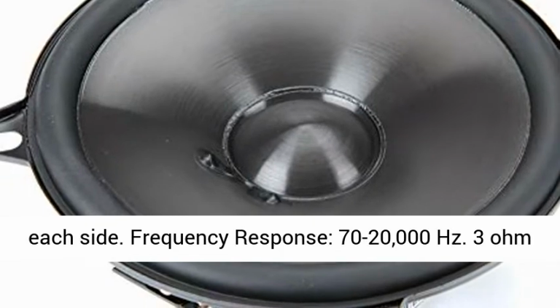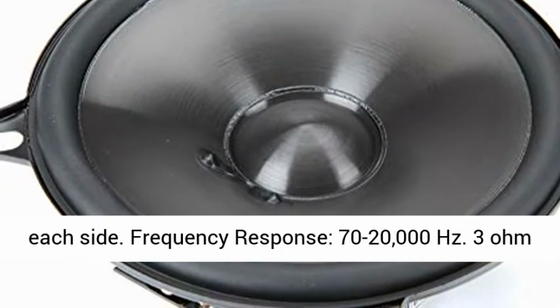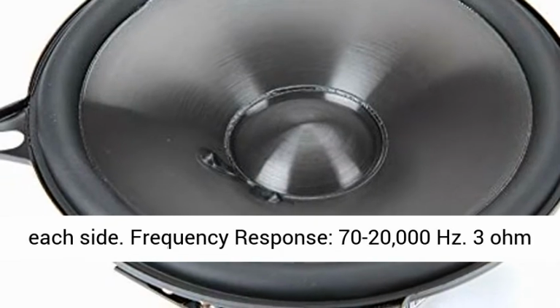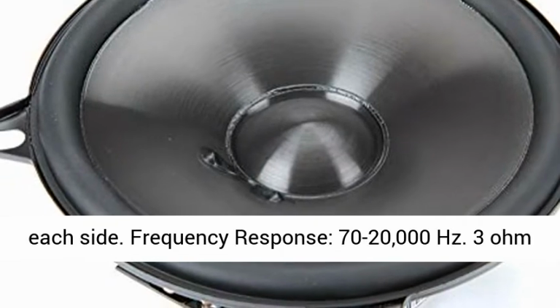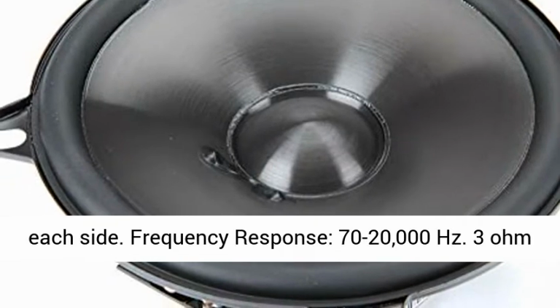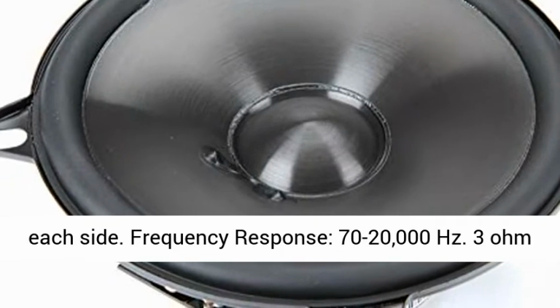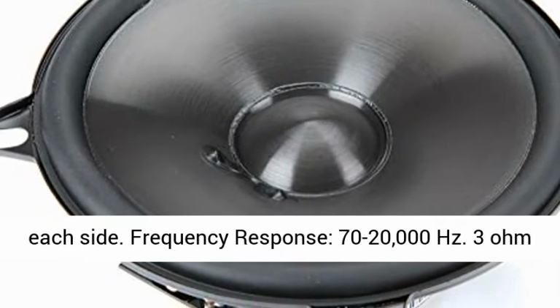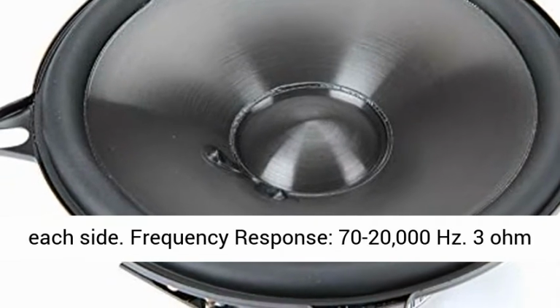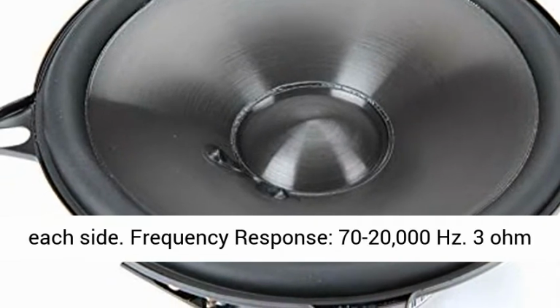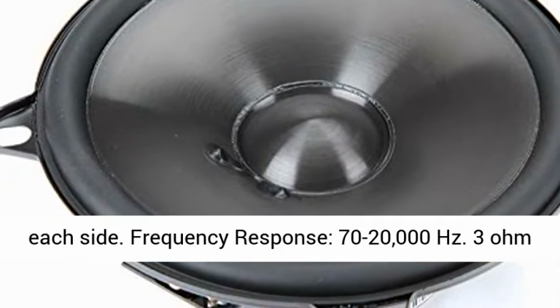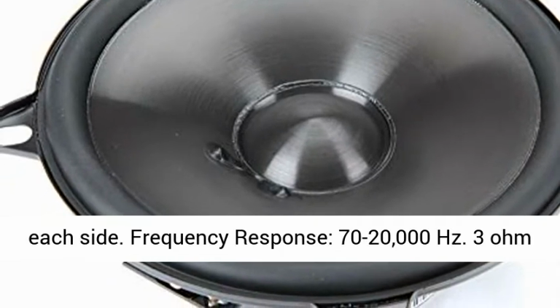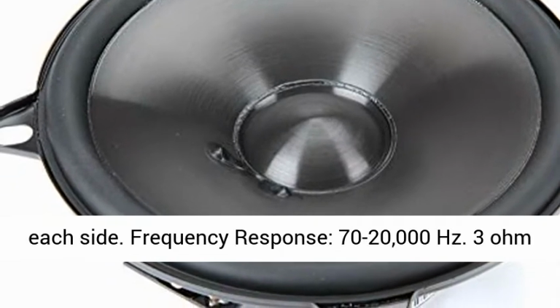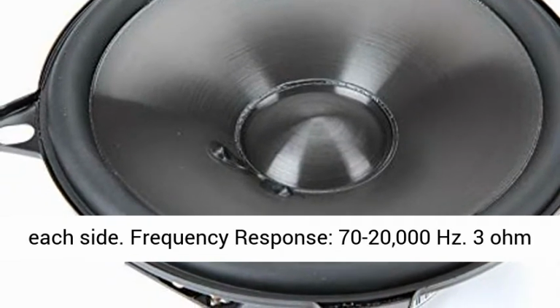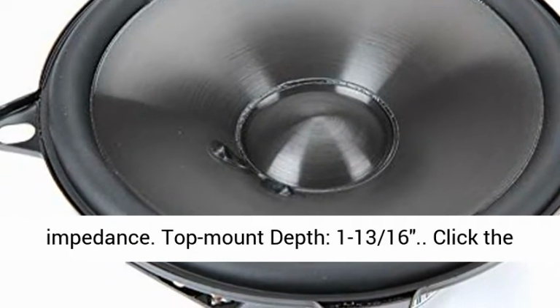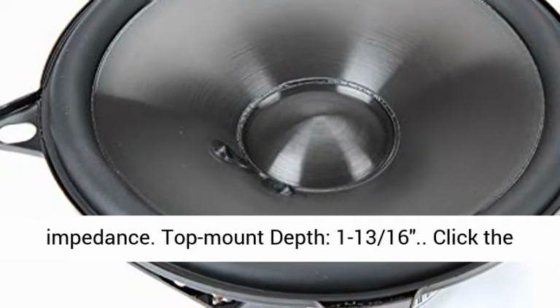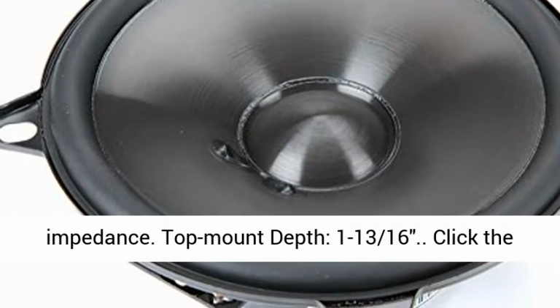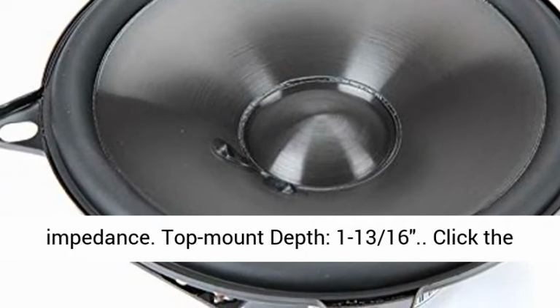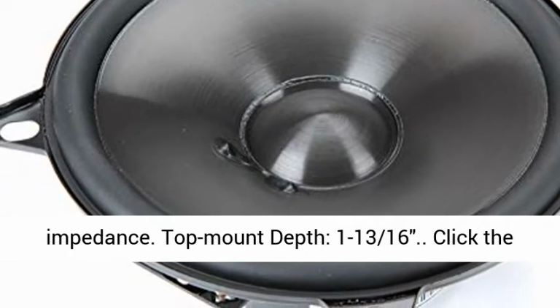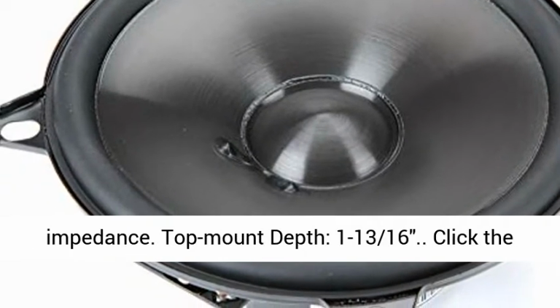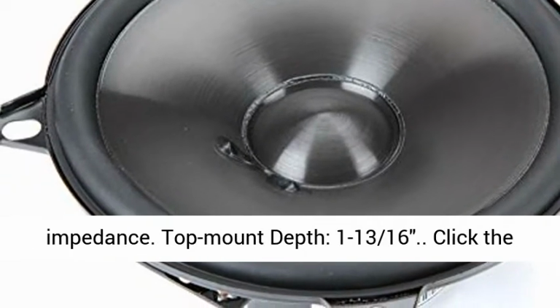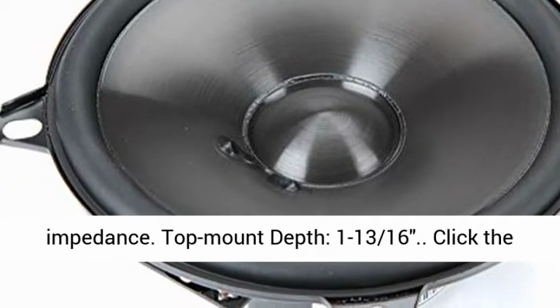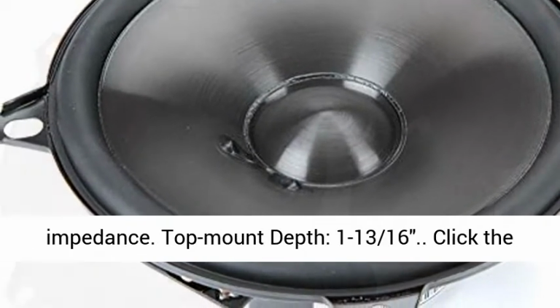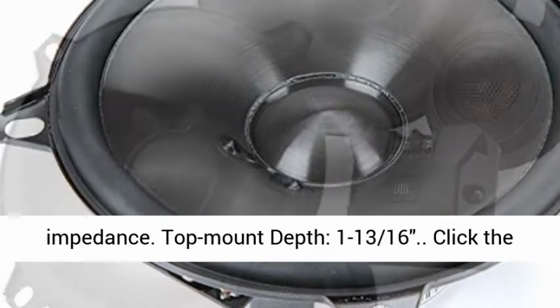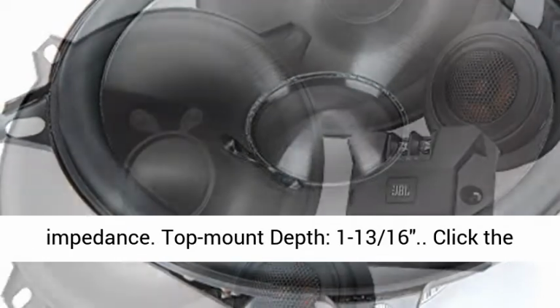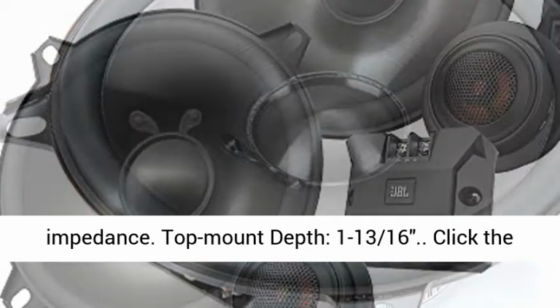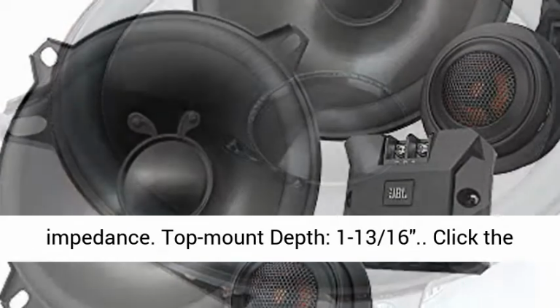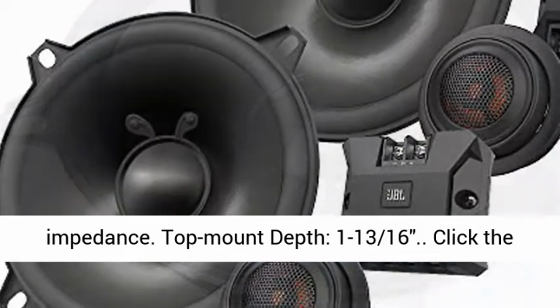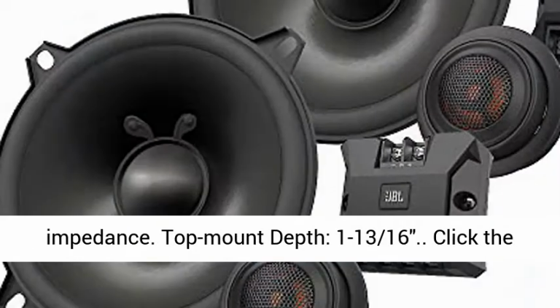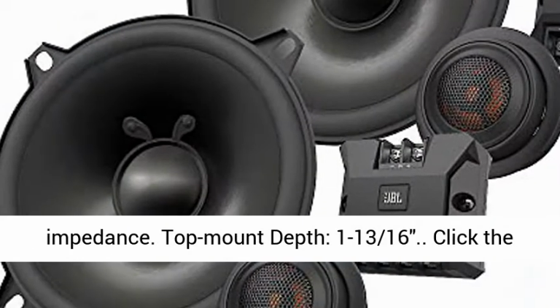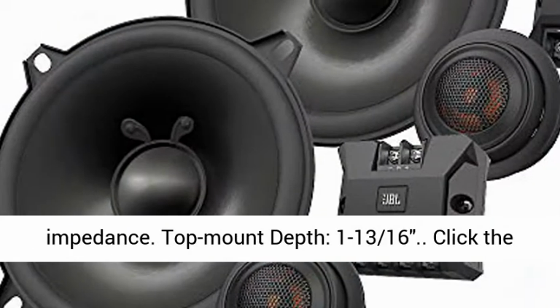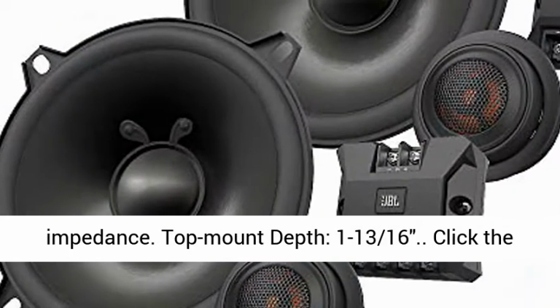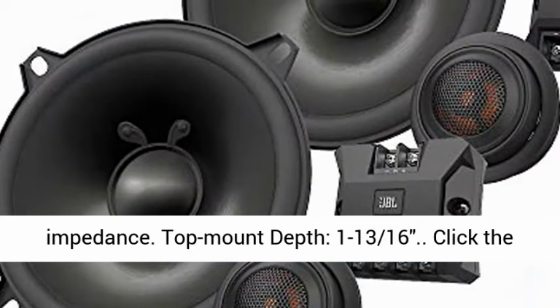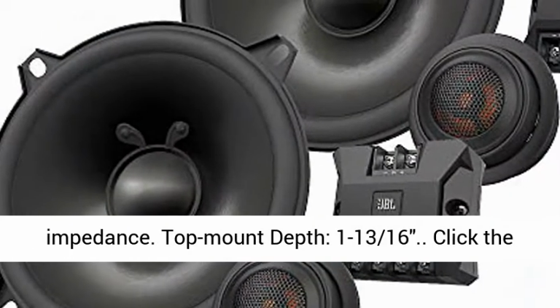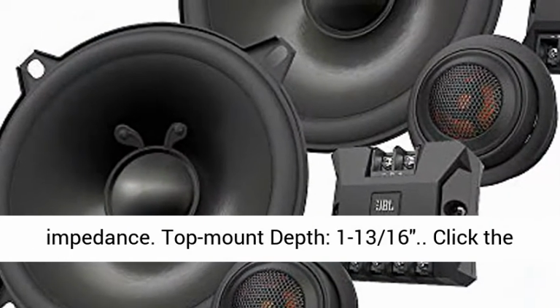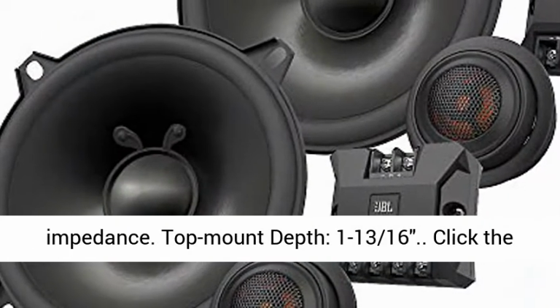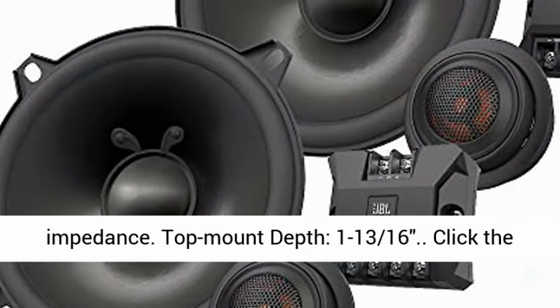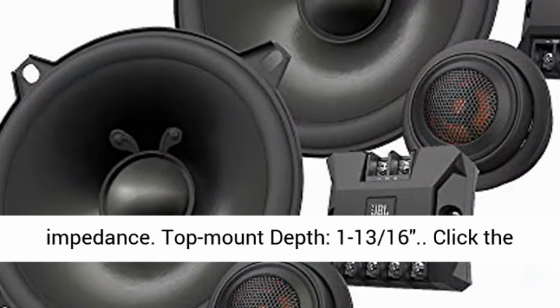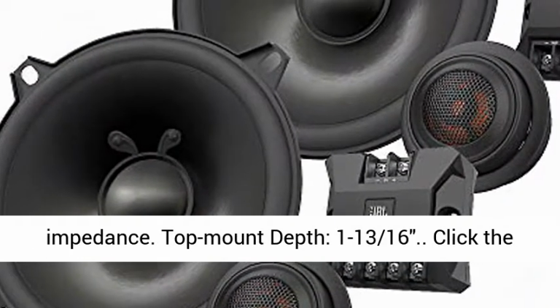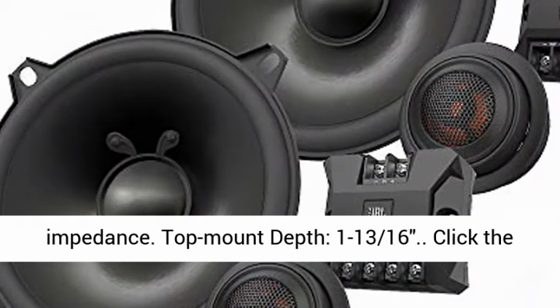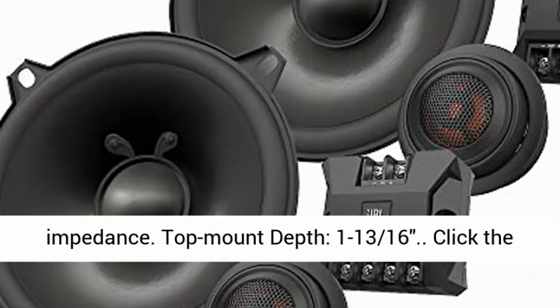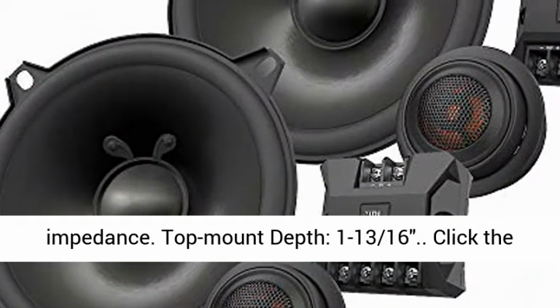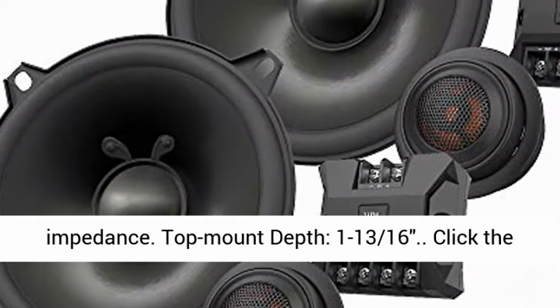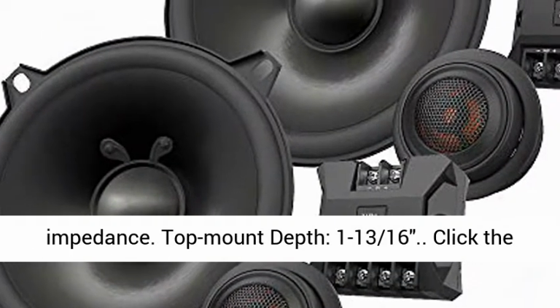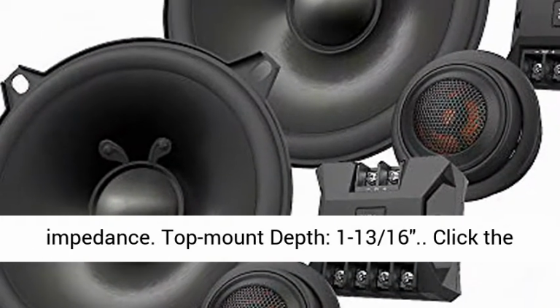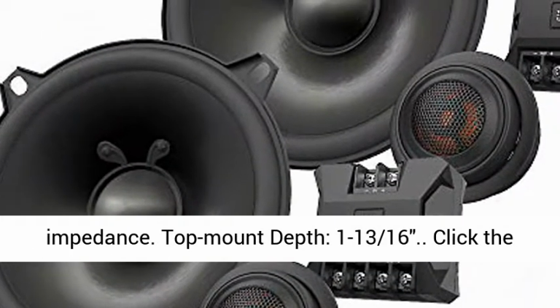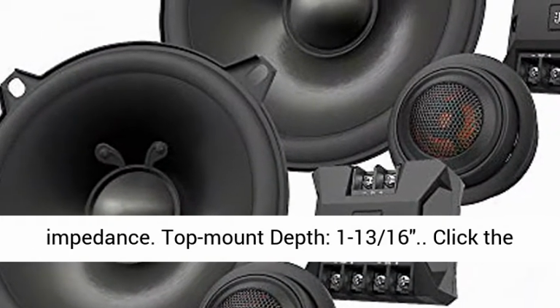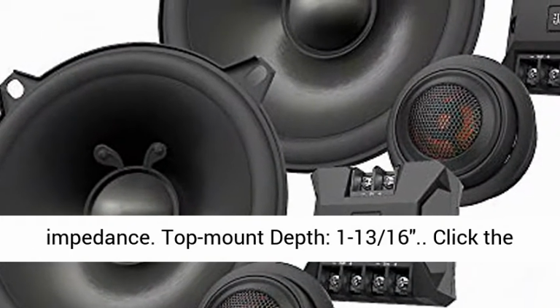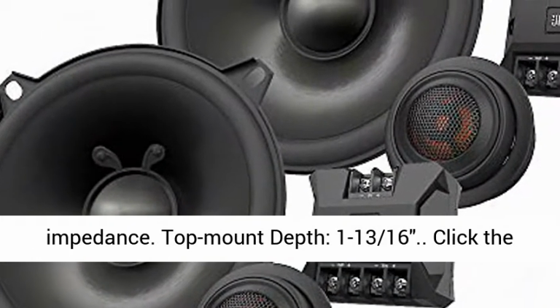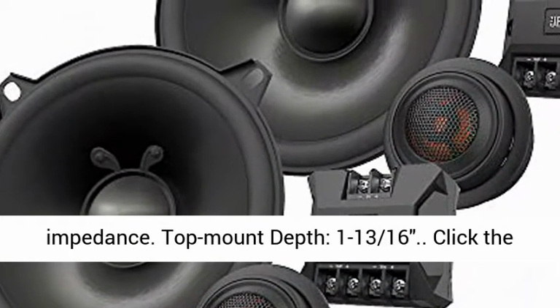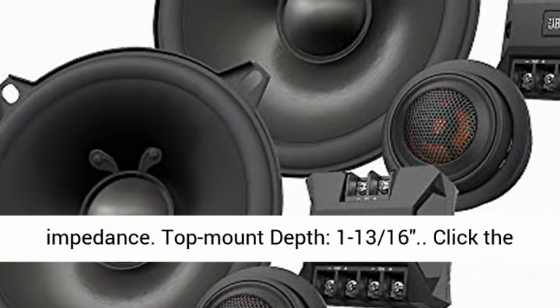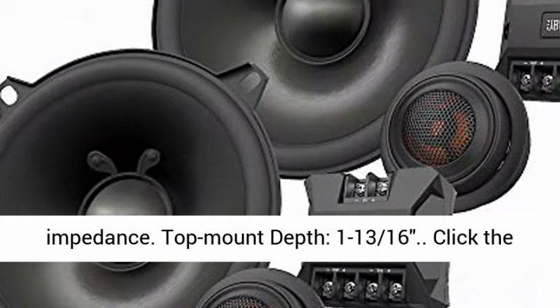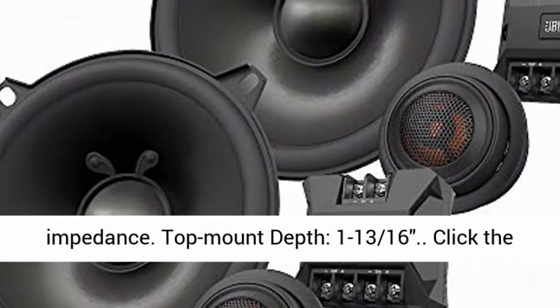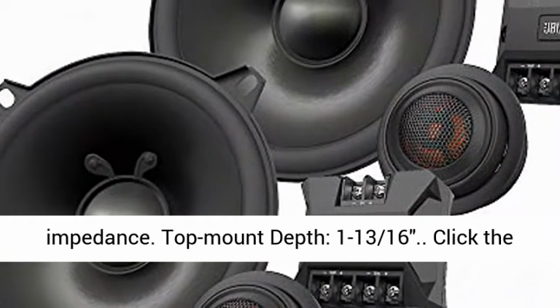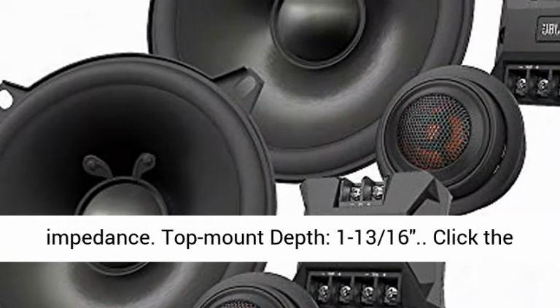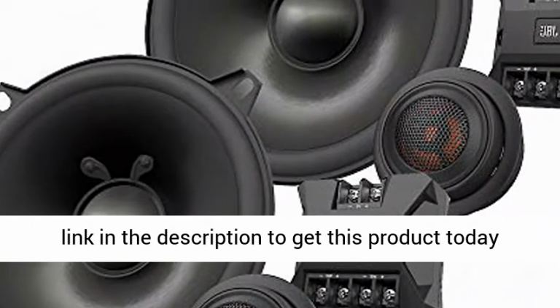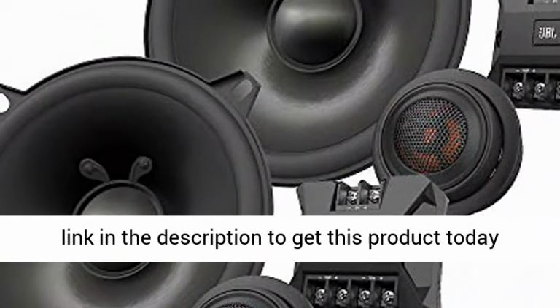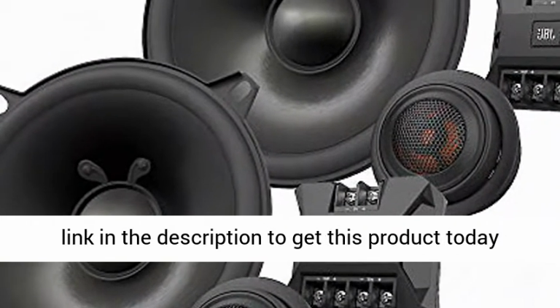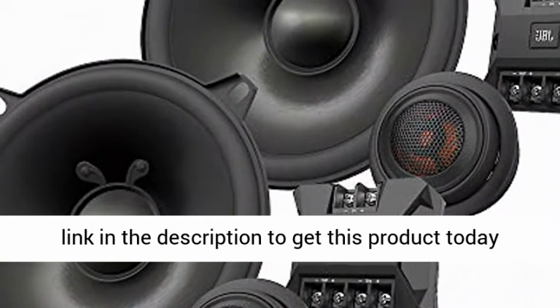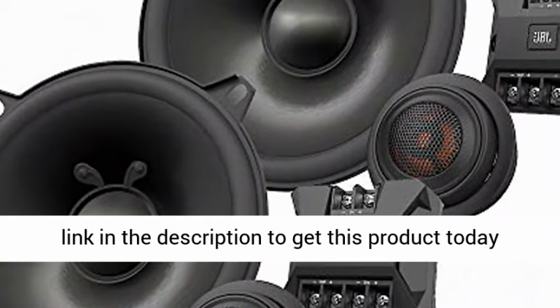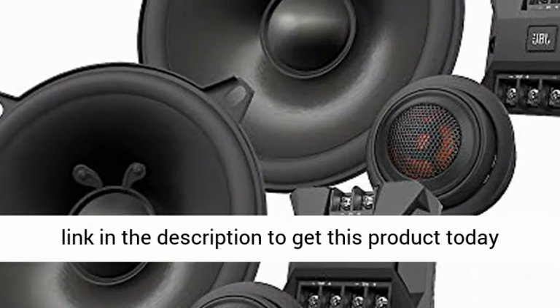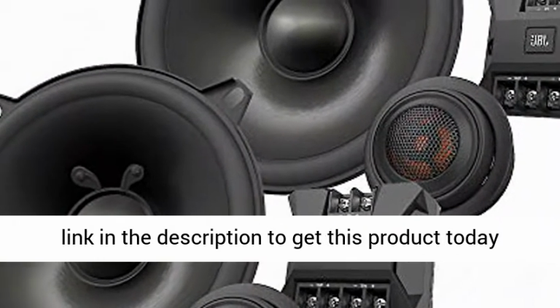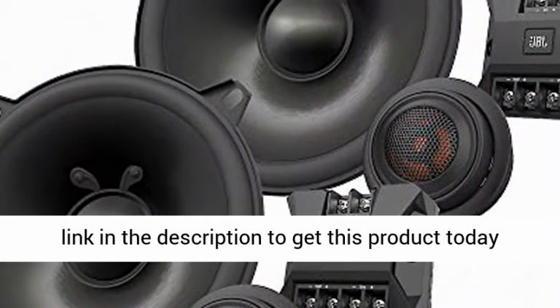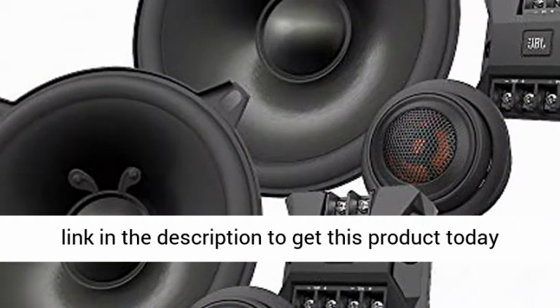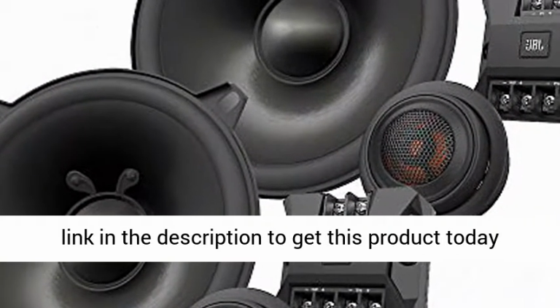Frequency response: 70 to 20,000 hertz. 3 ohm impedance. Top mount depth: 1 and 13/16ths inches.